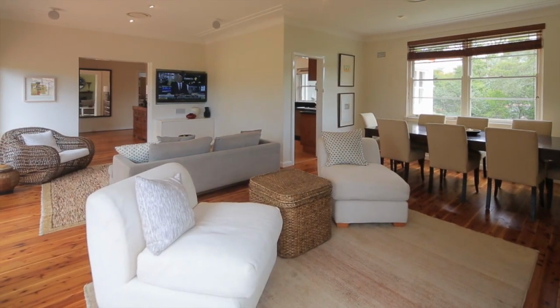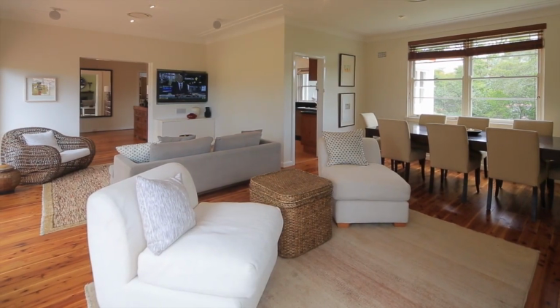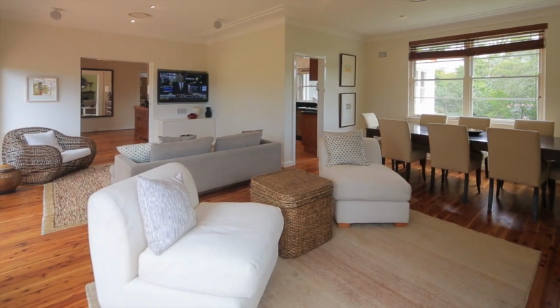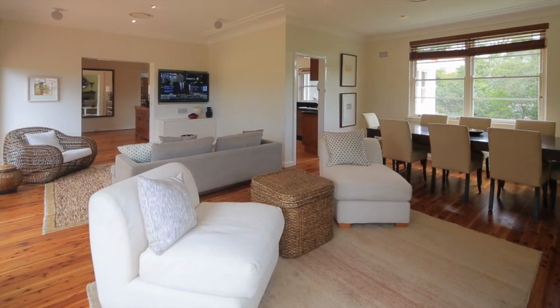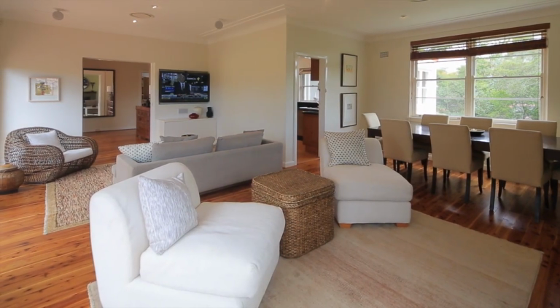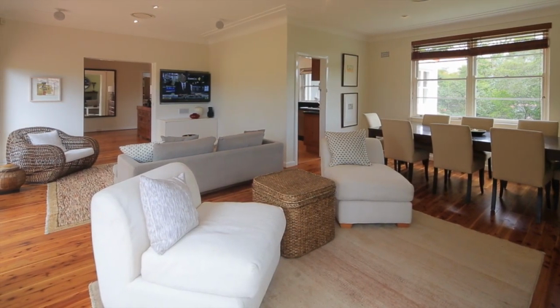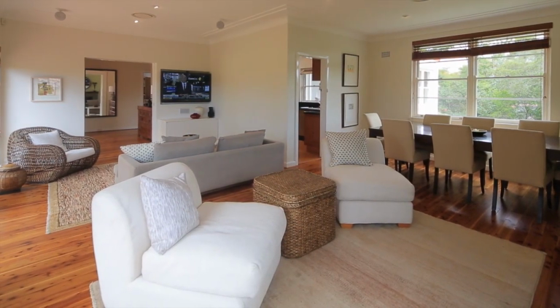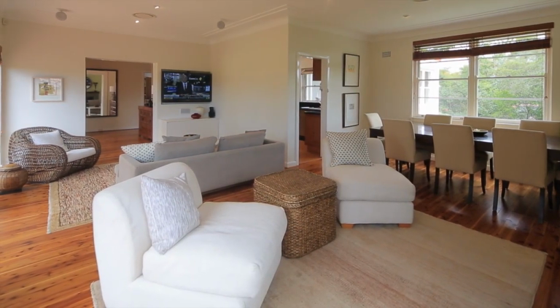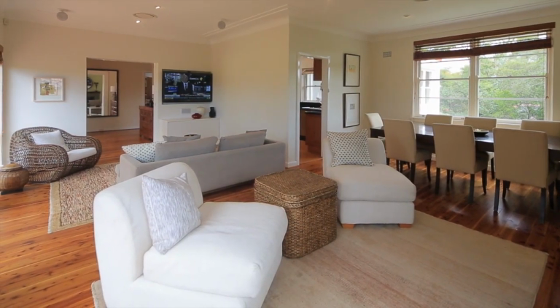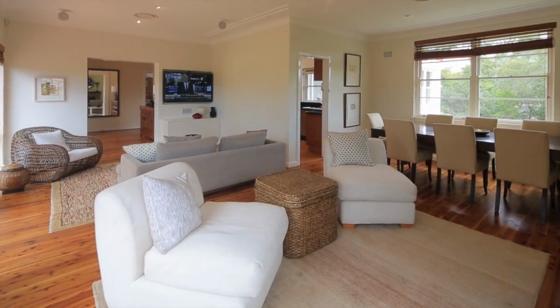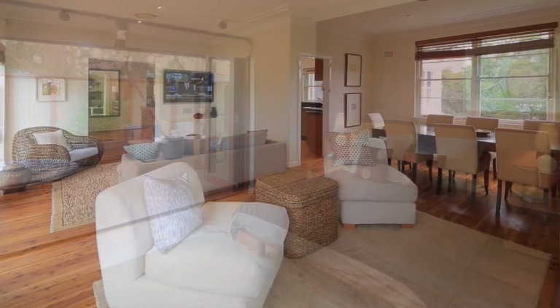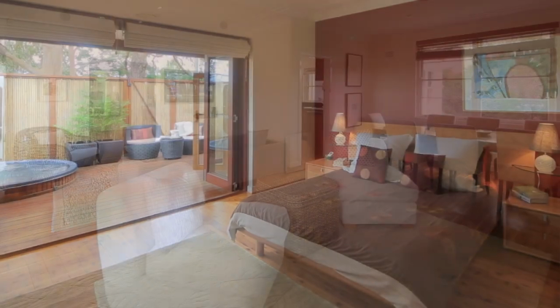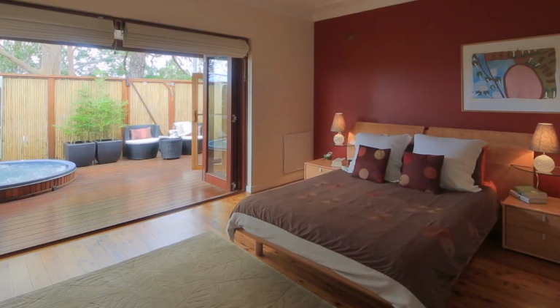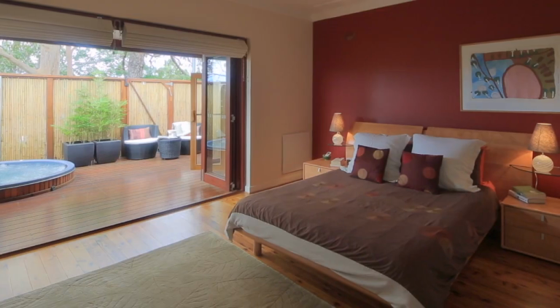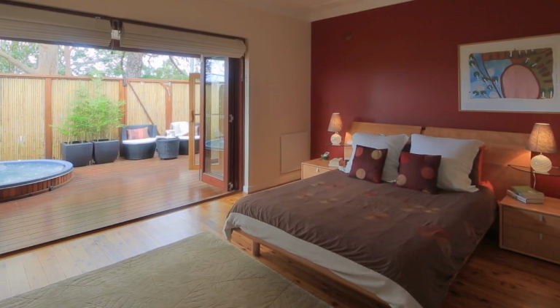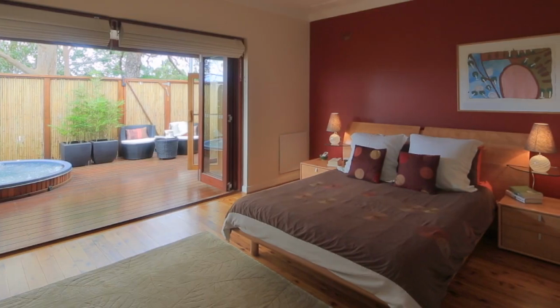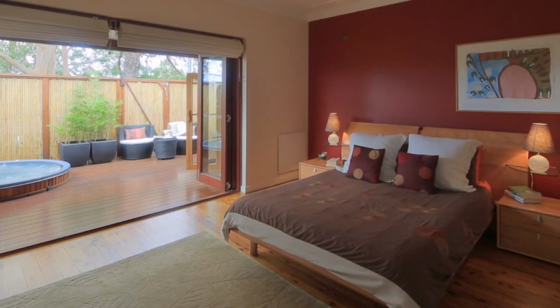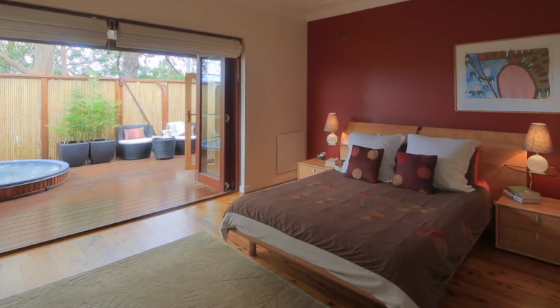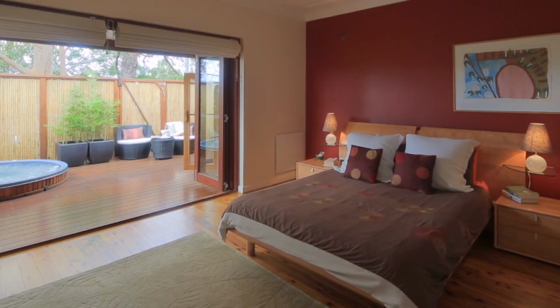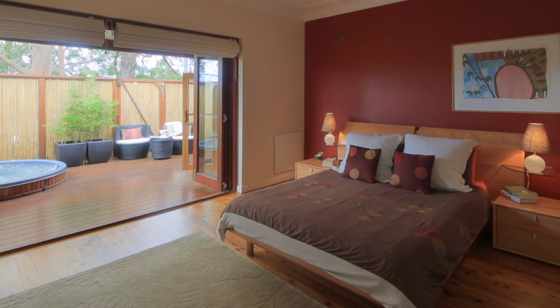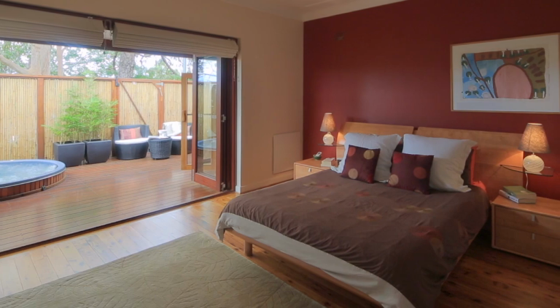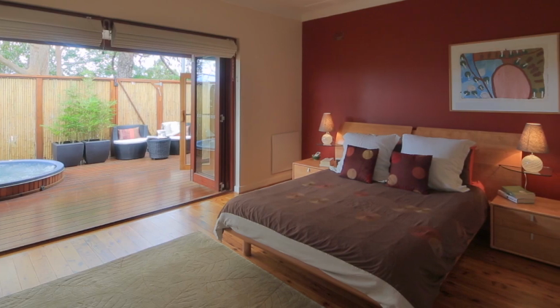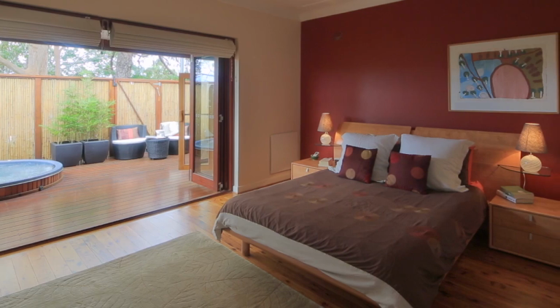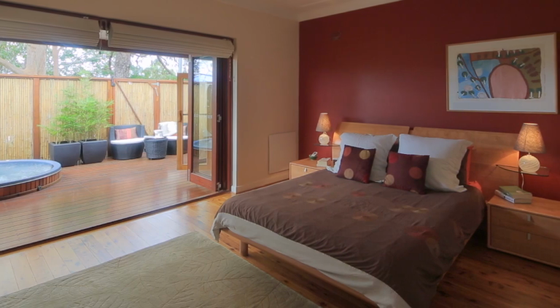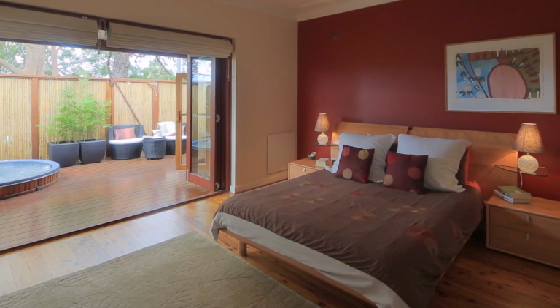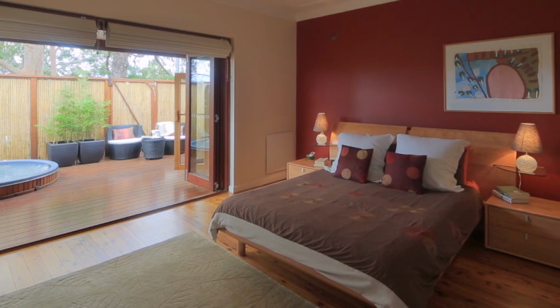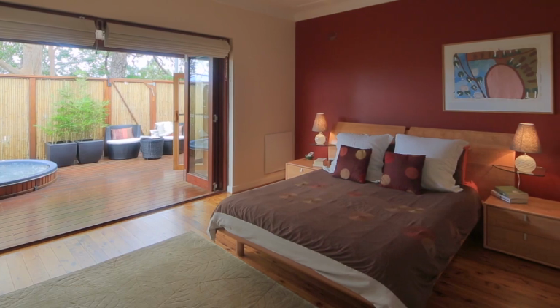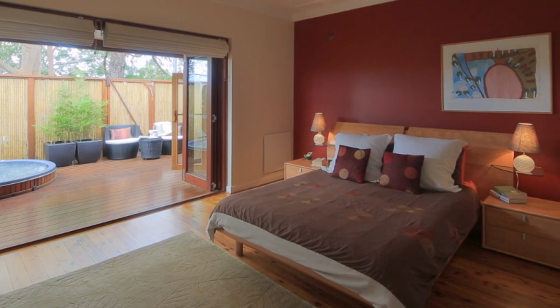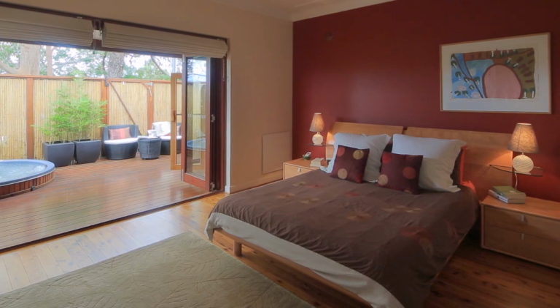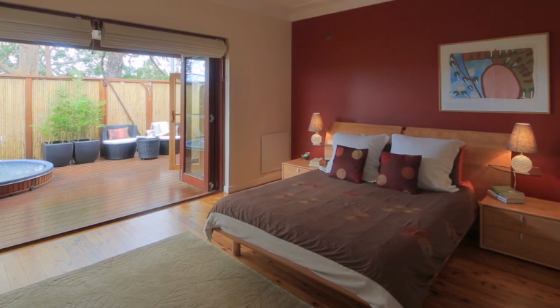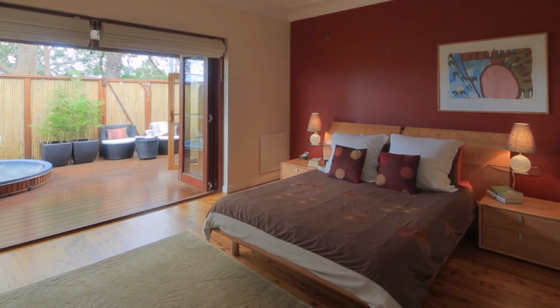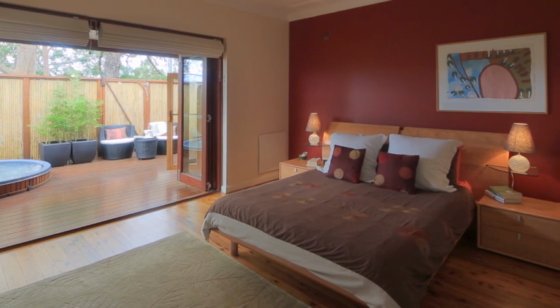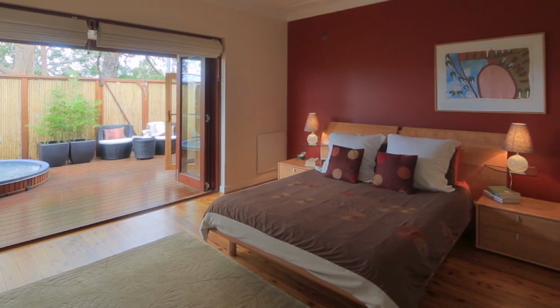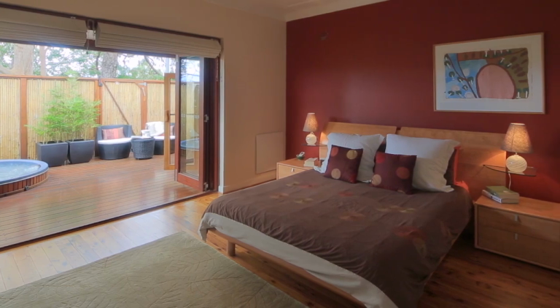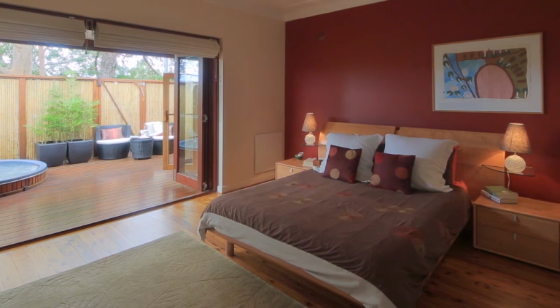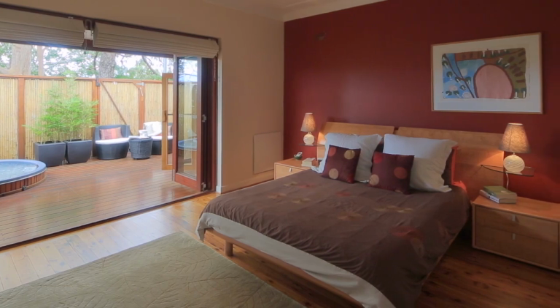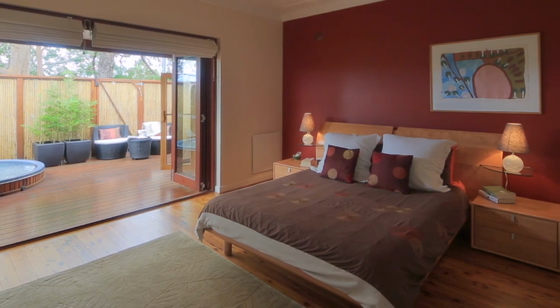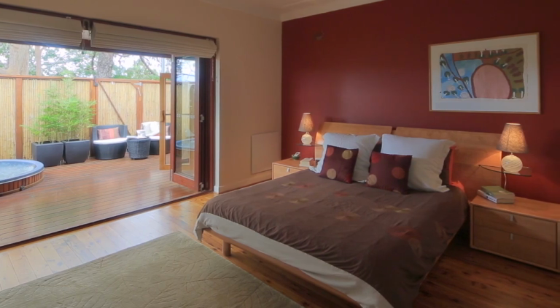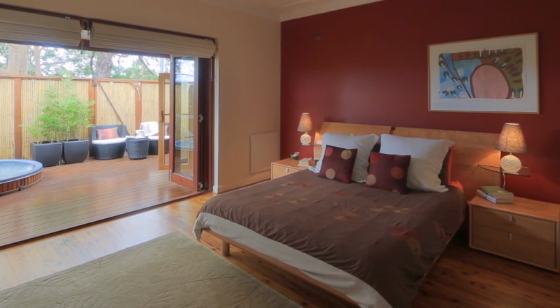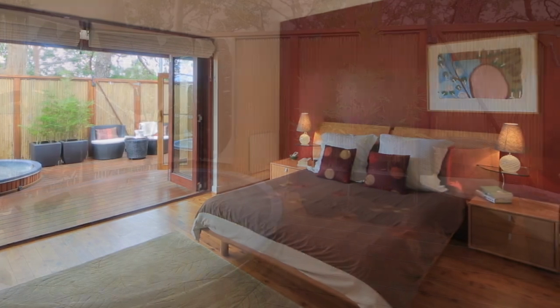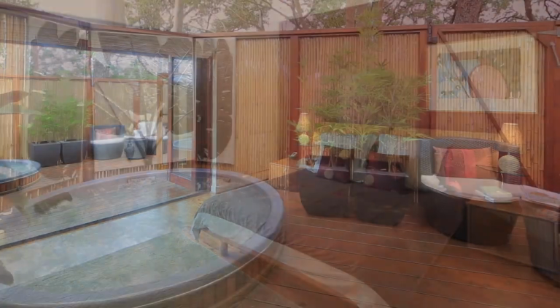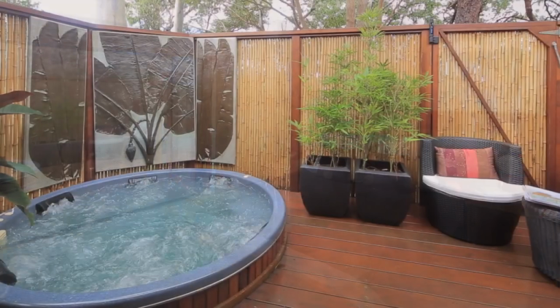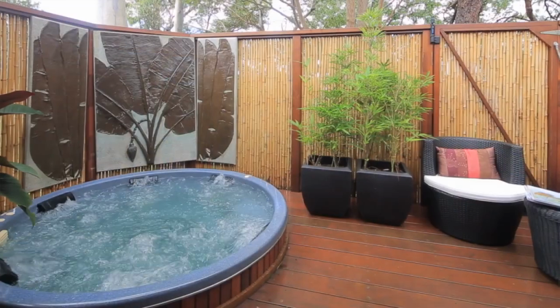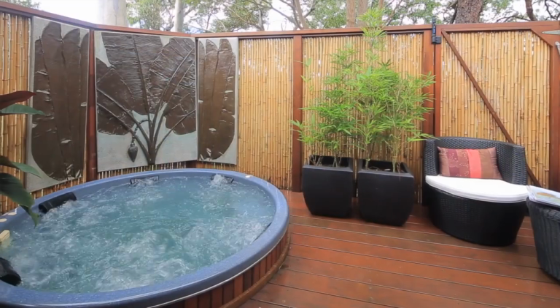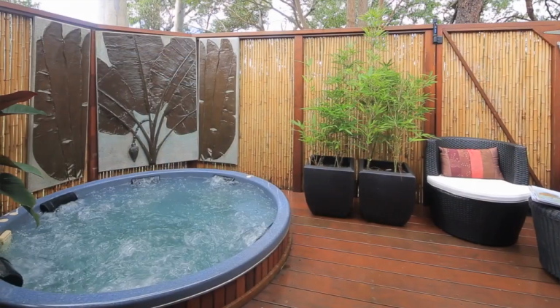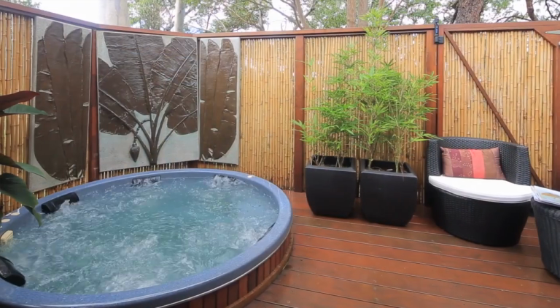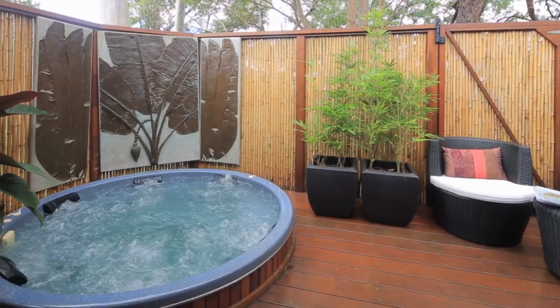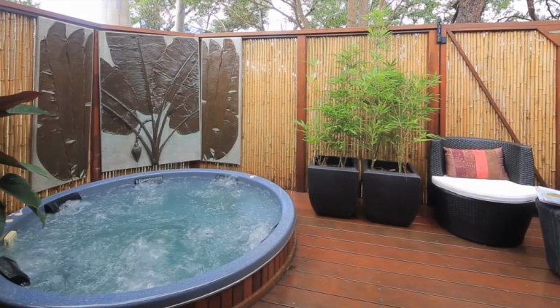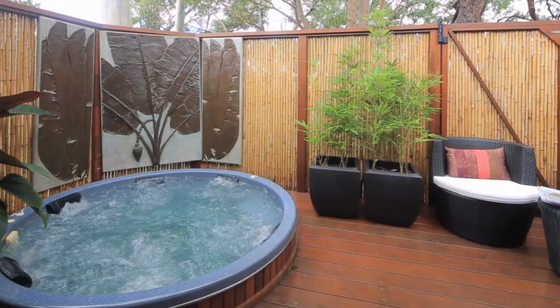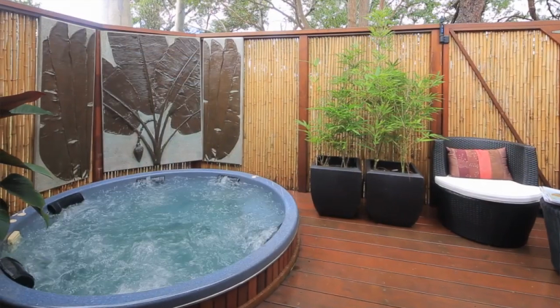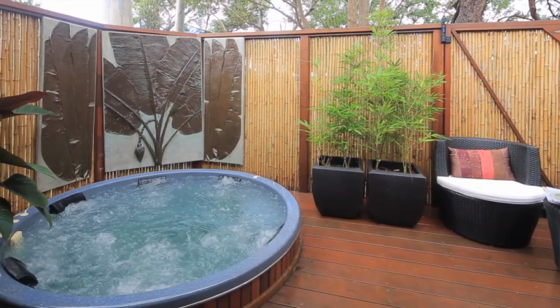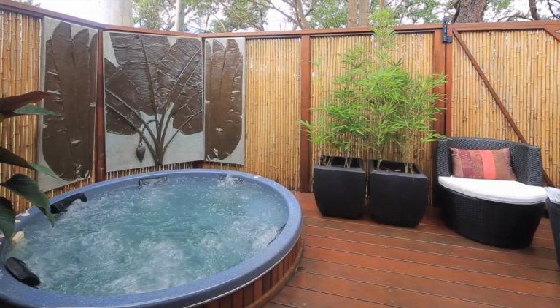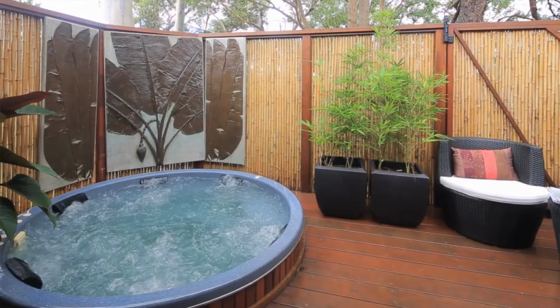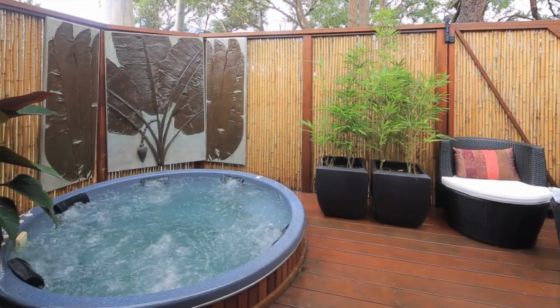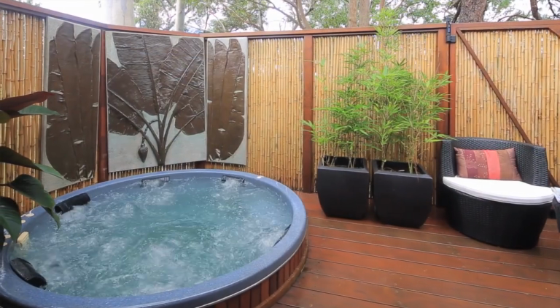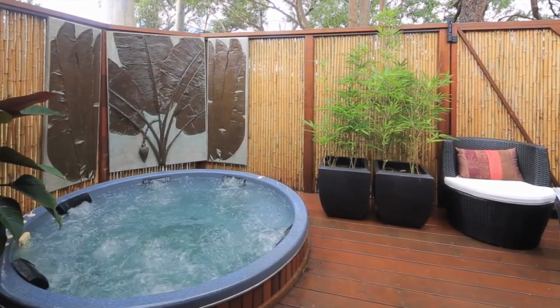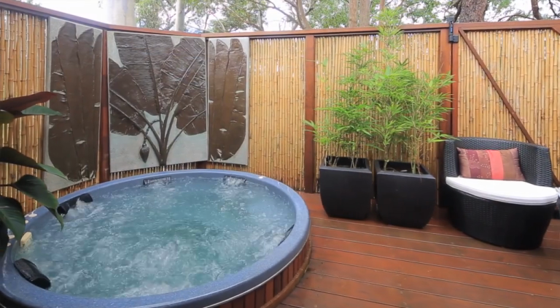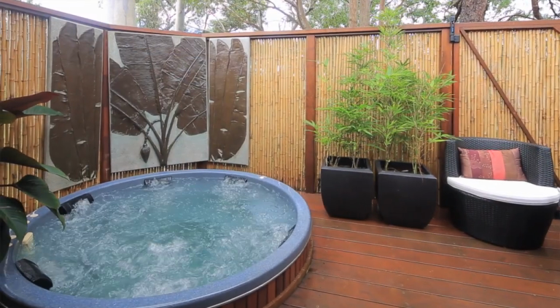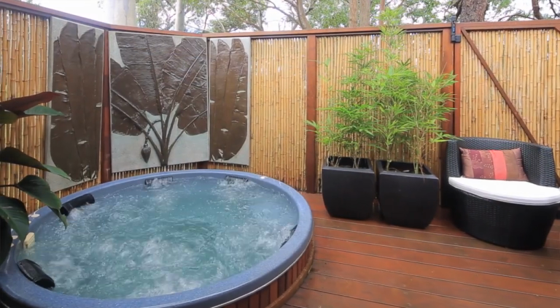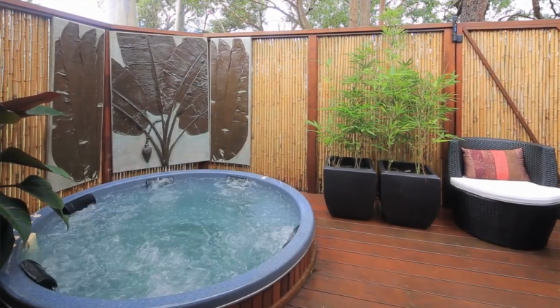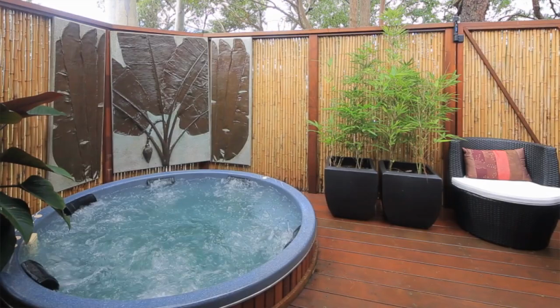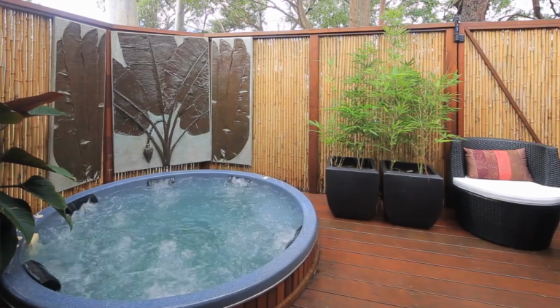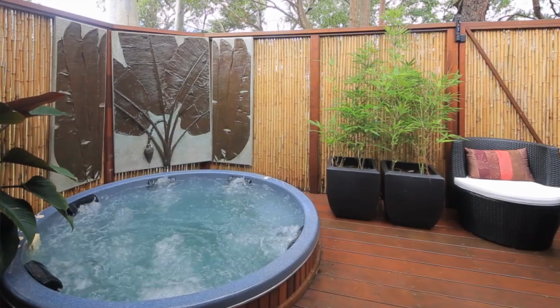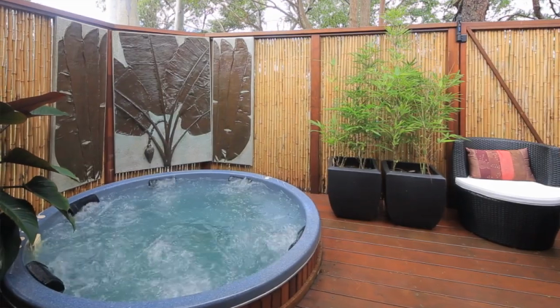The master bedroom is not unlike a suite on a tropical island, with a large deck, spa and sauna for the ultimate indulgence.